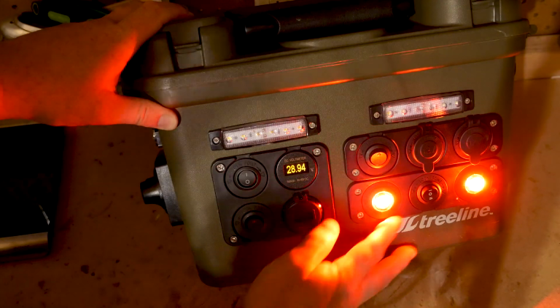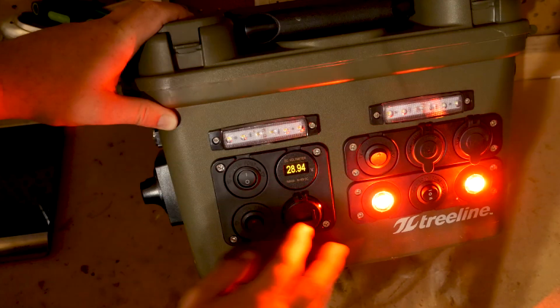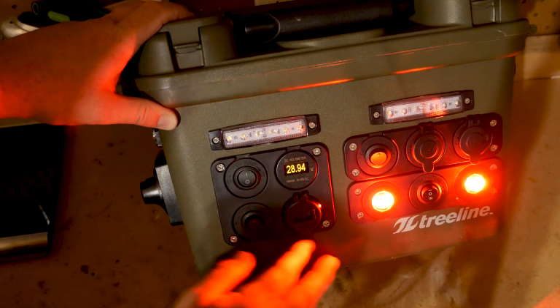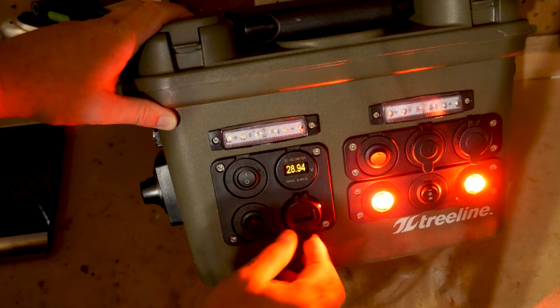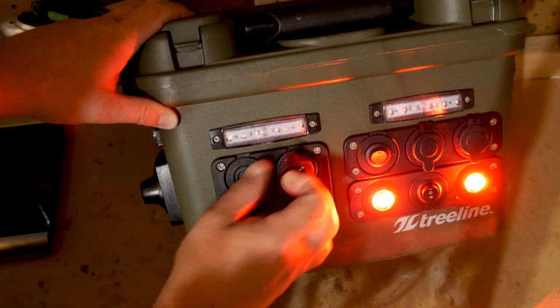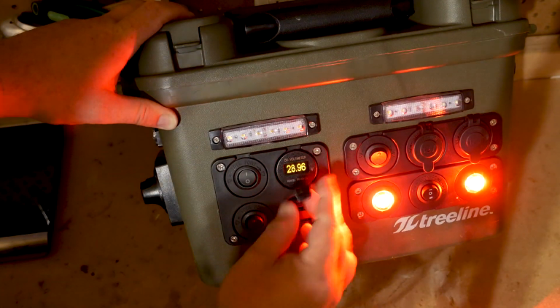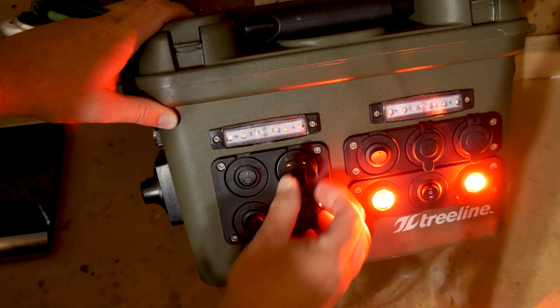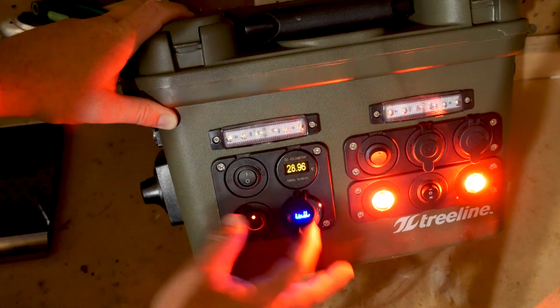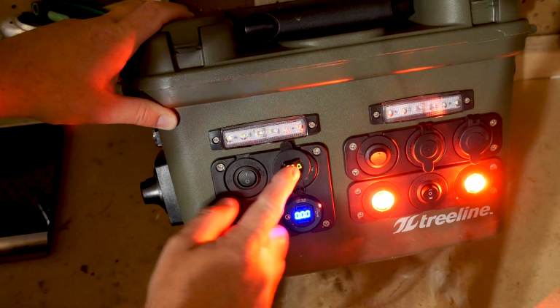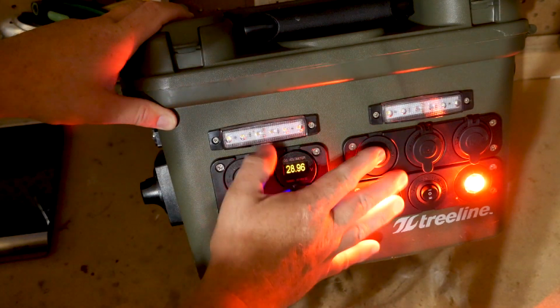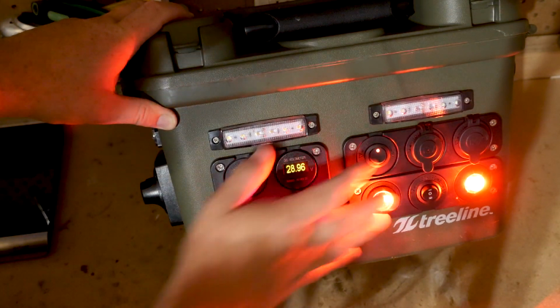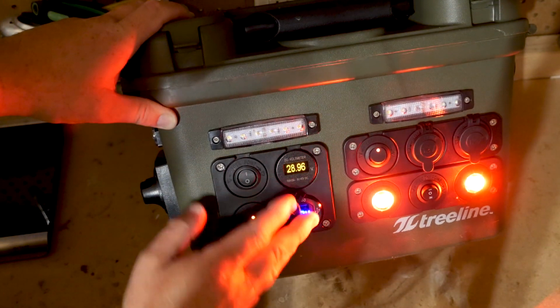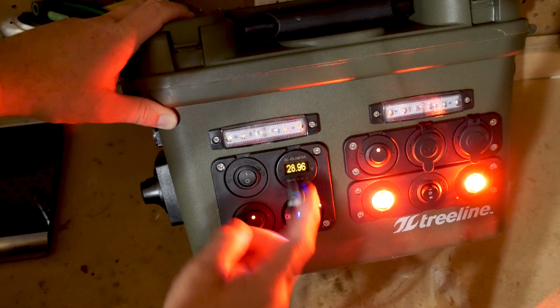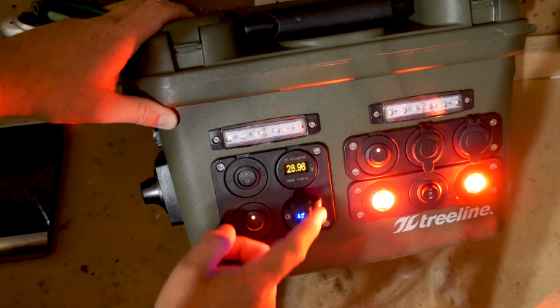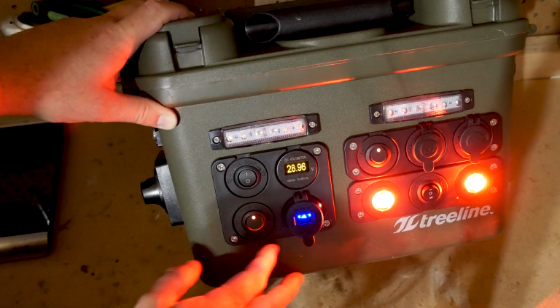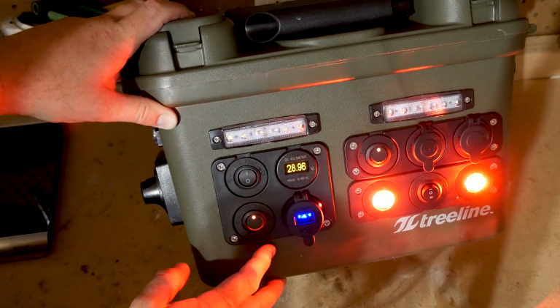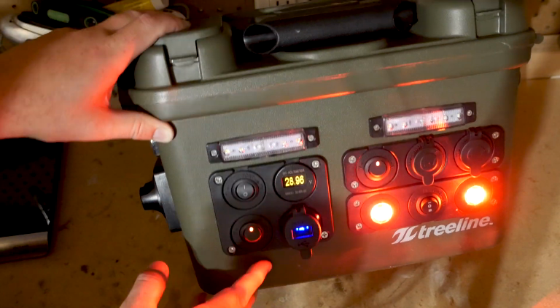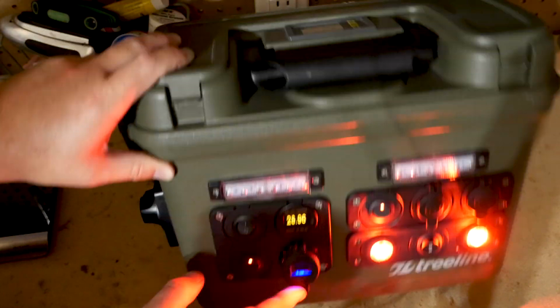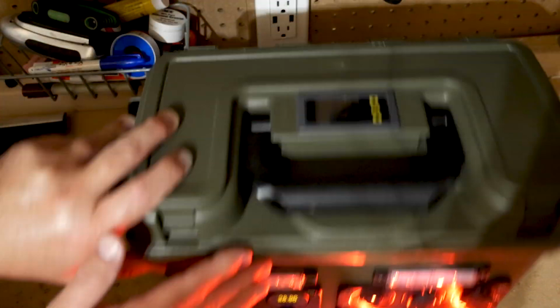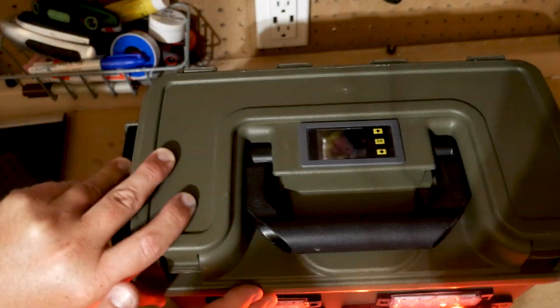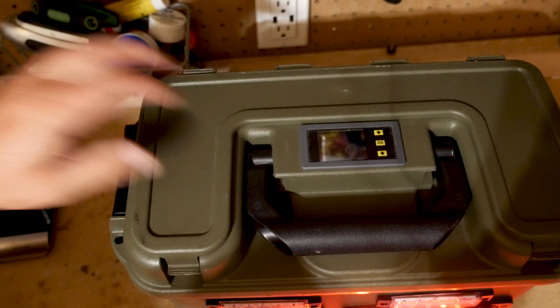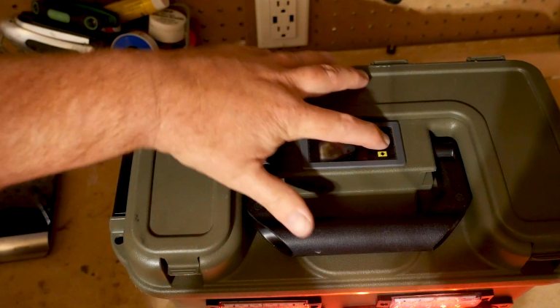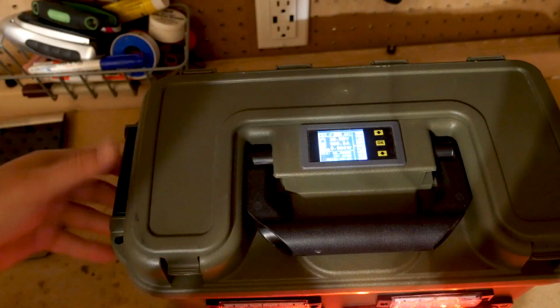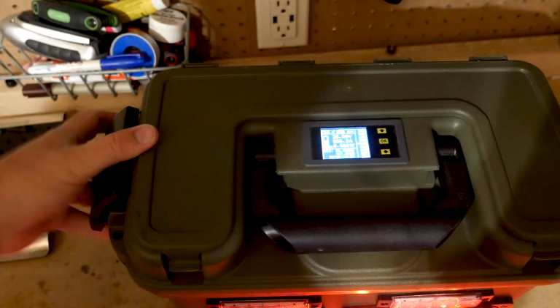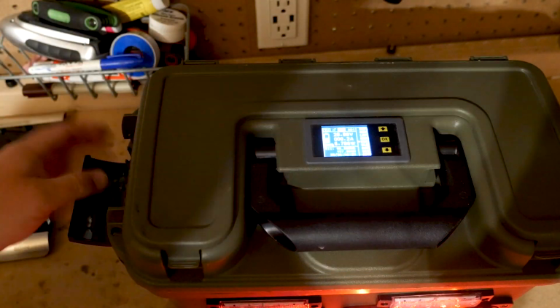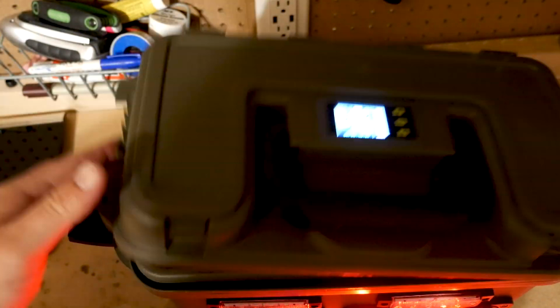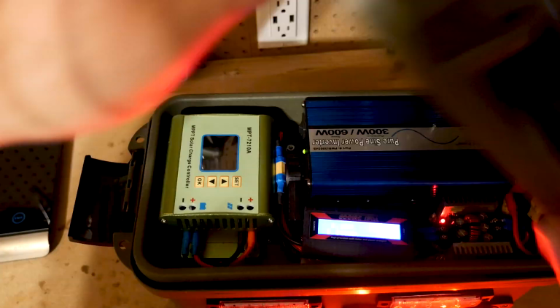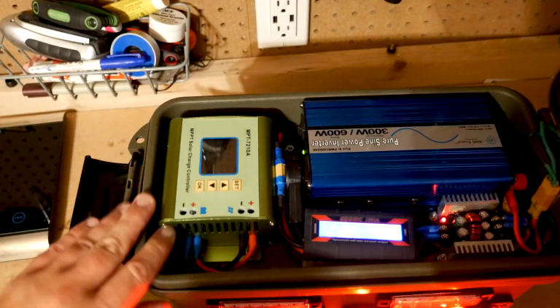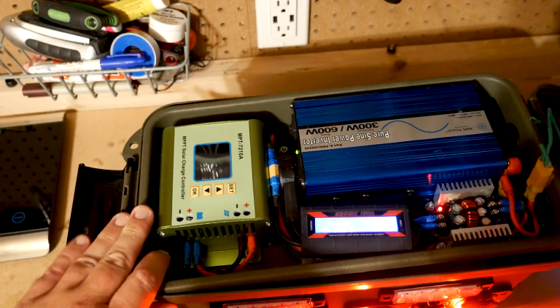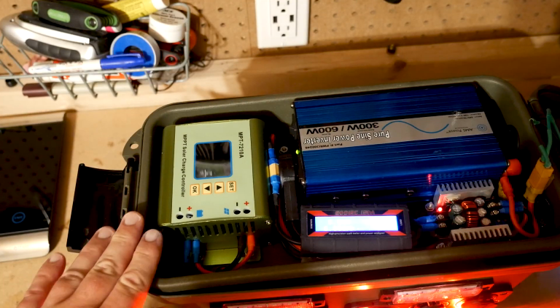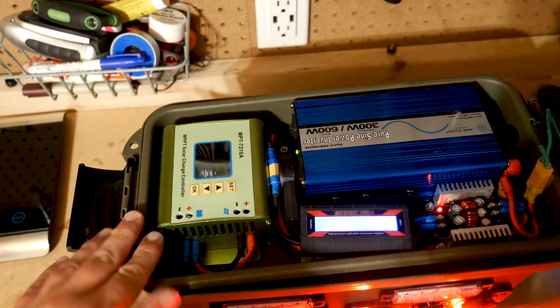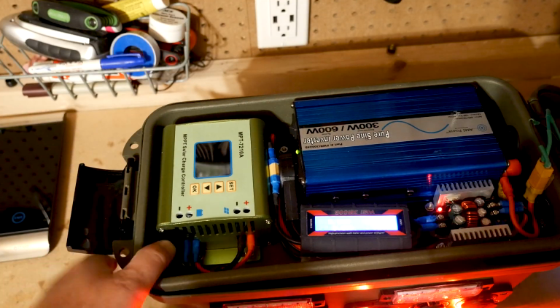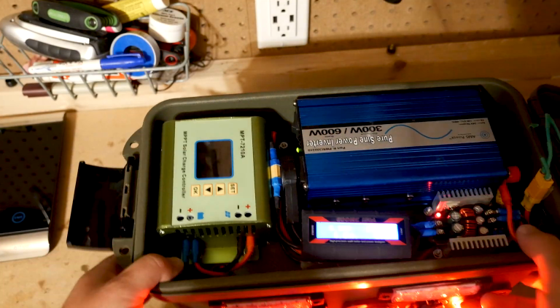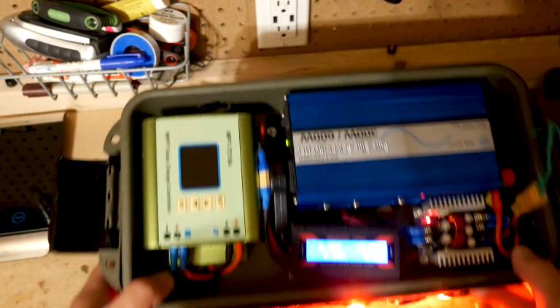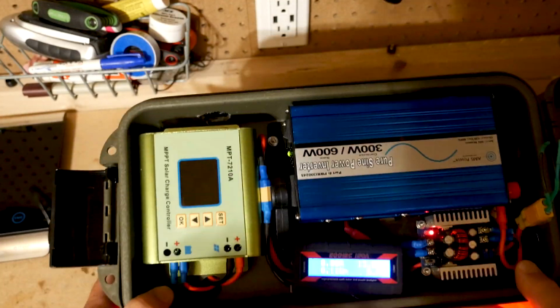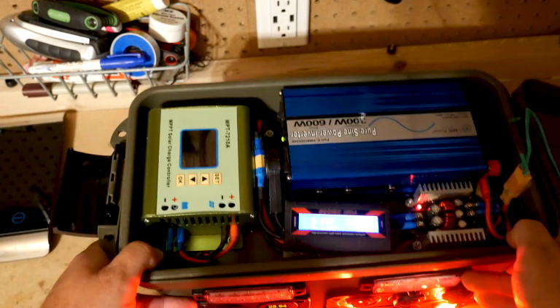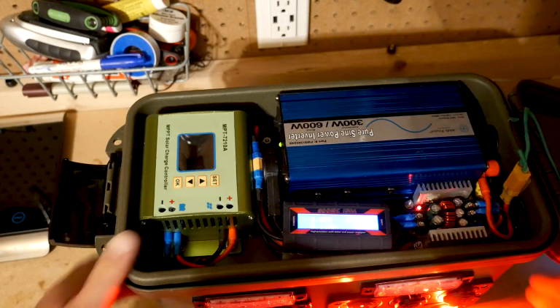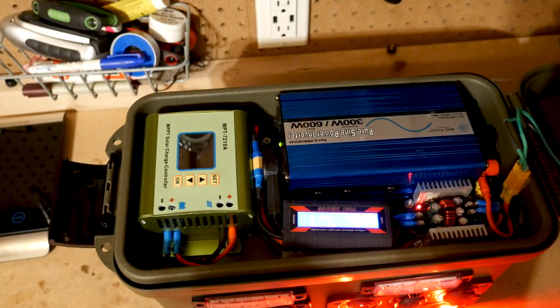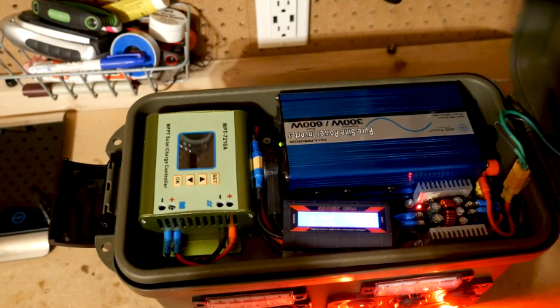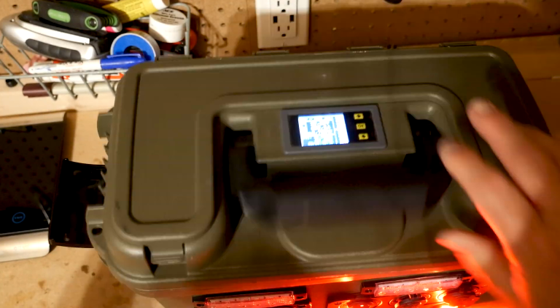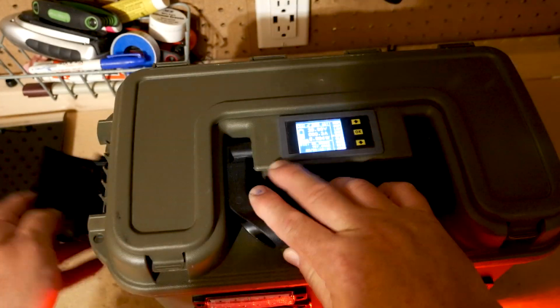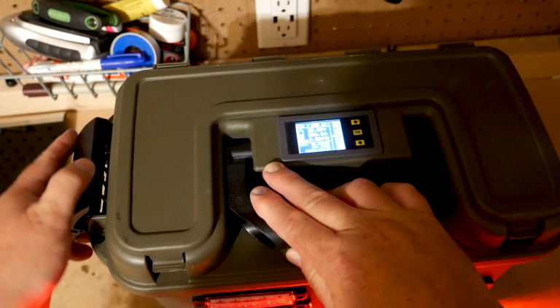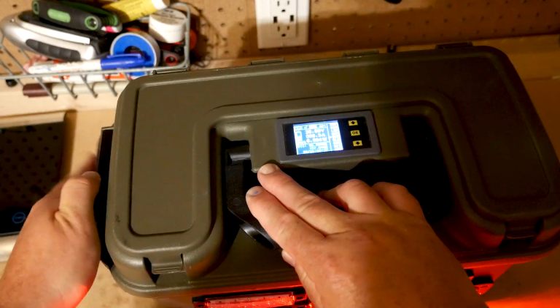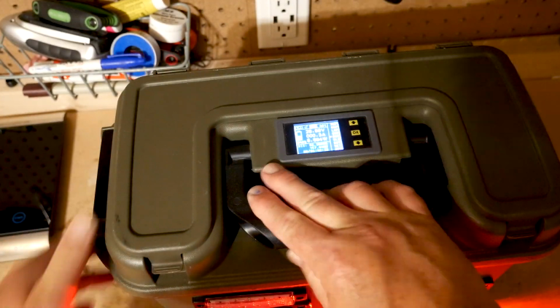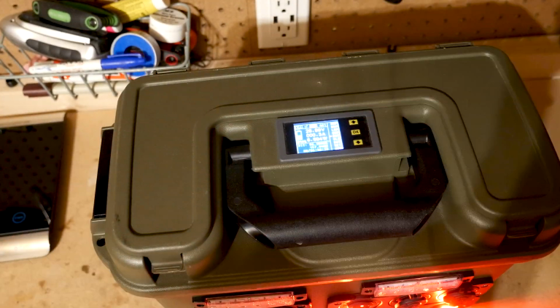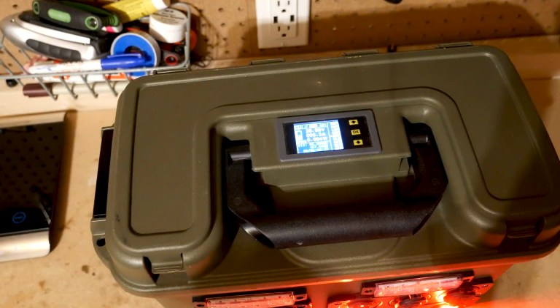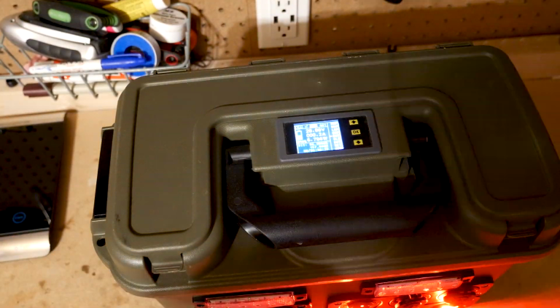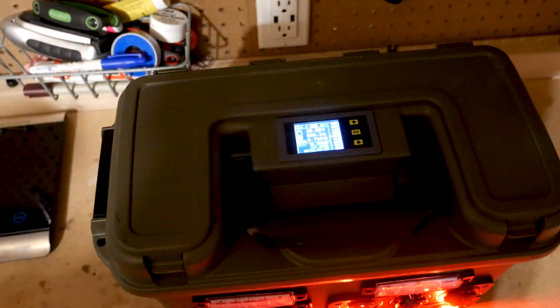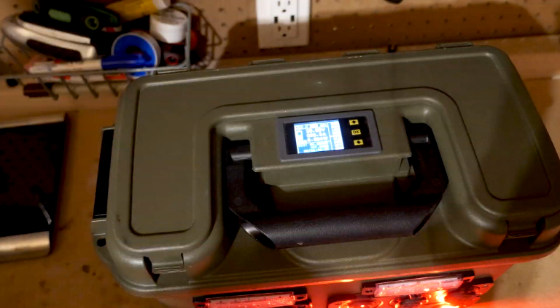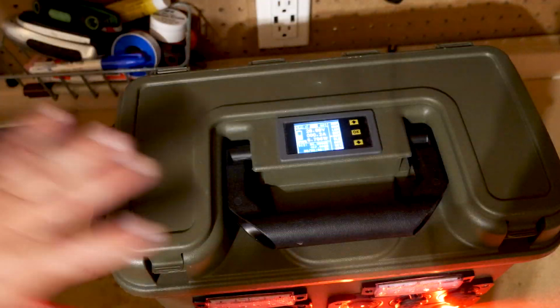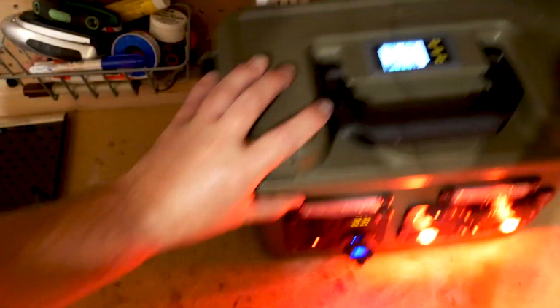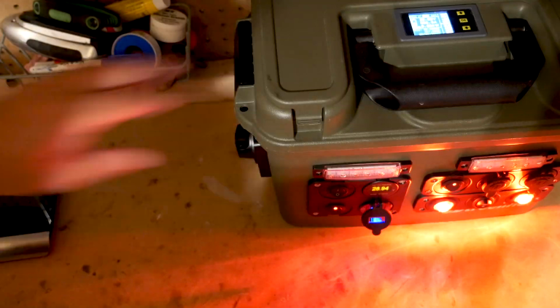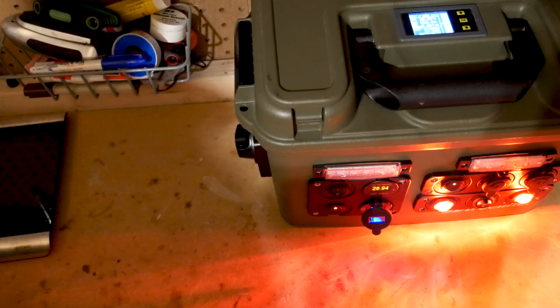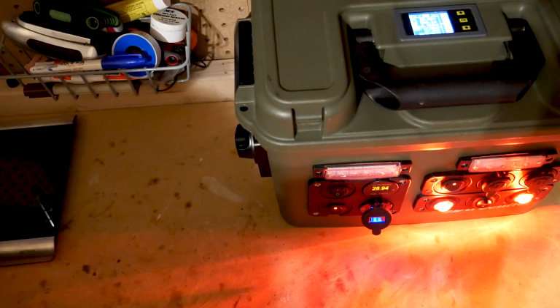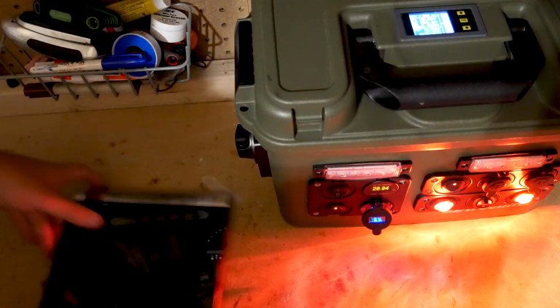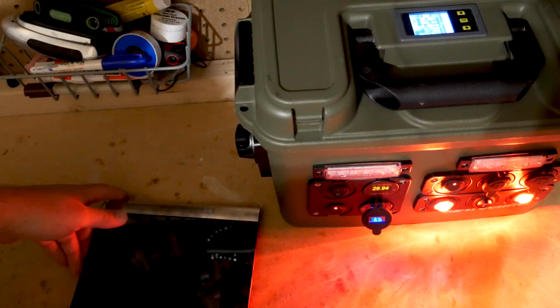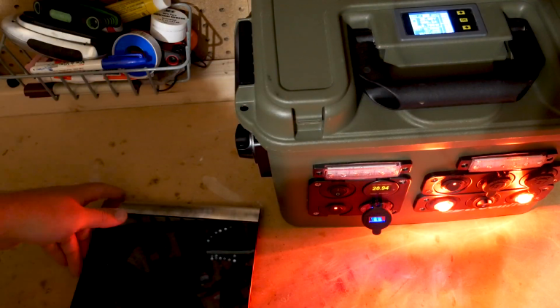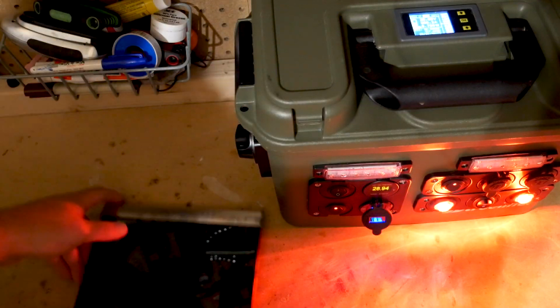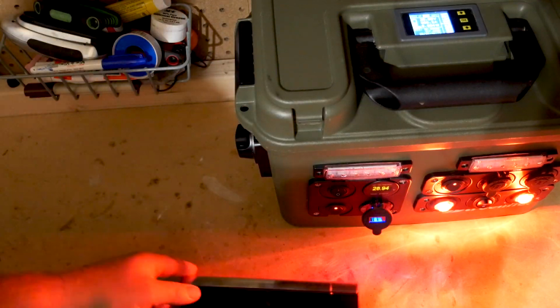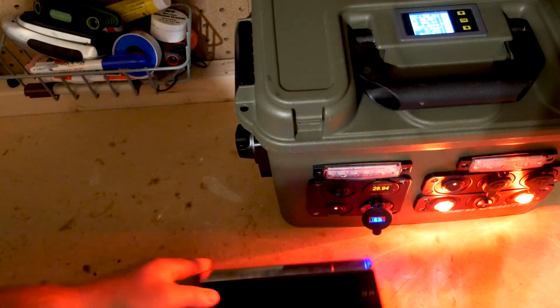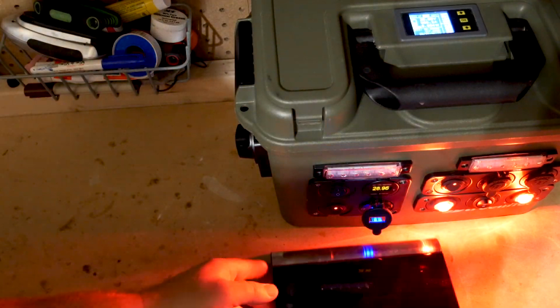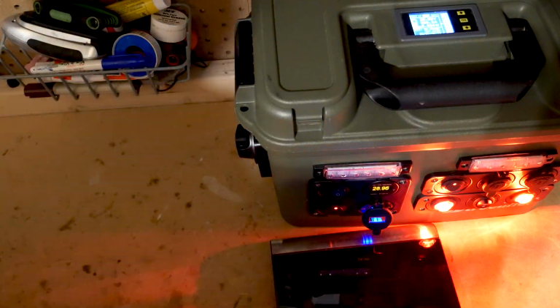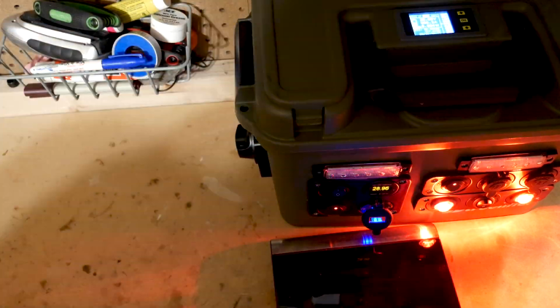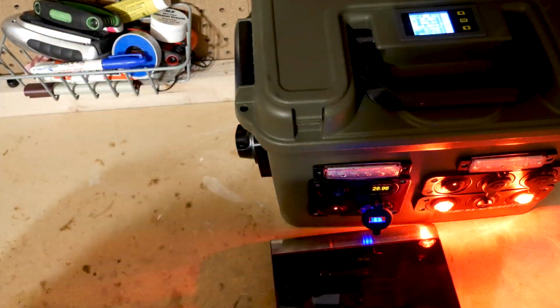Just want to mention that there was no guessing. I purposely designed a 7S 10P battery because I knew the dimensions would fit inside the box.